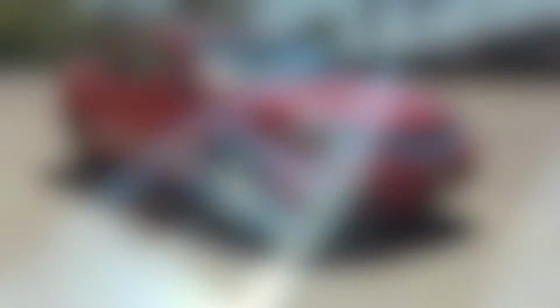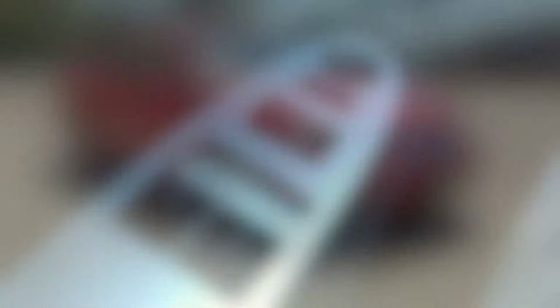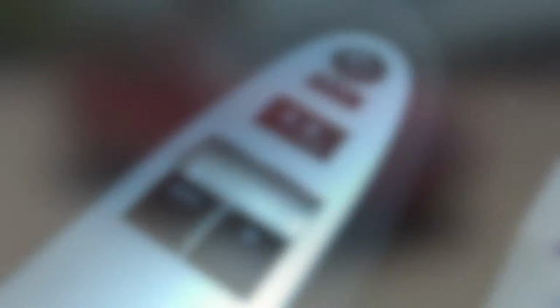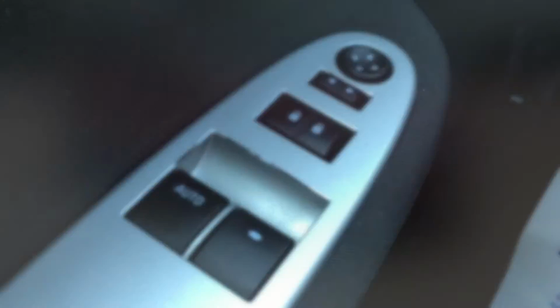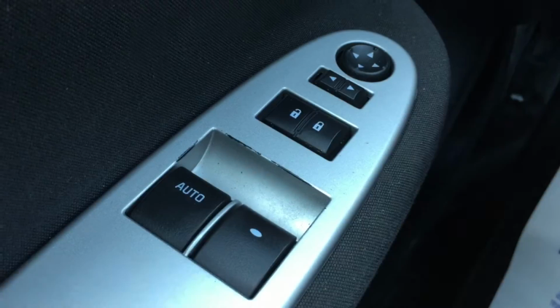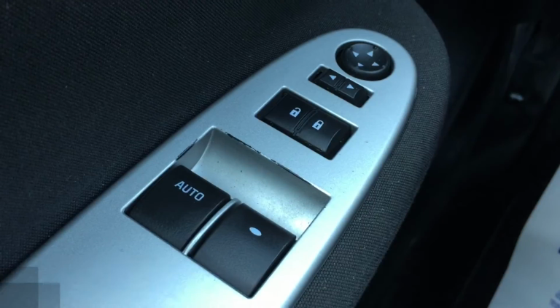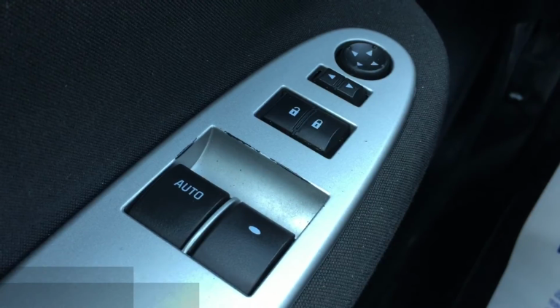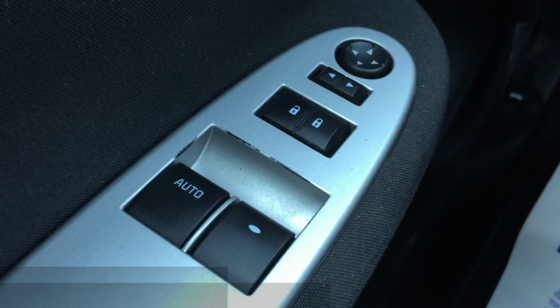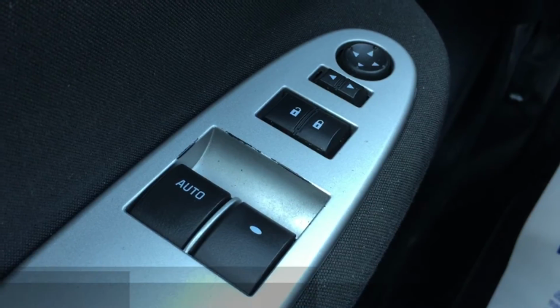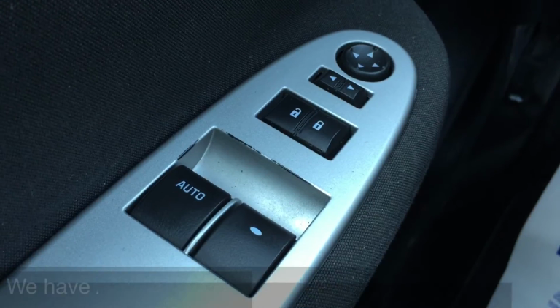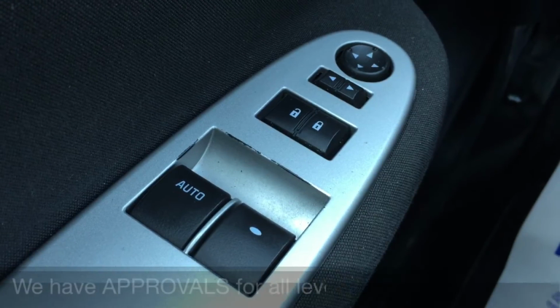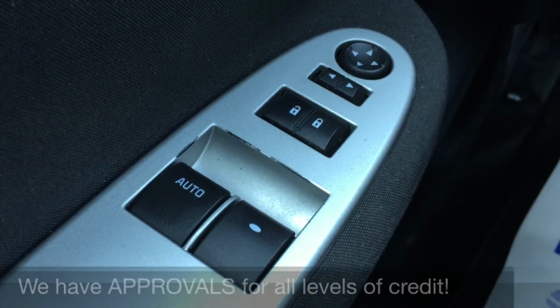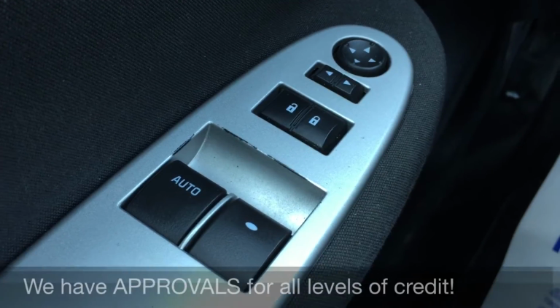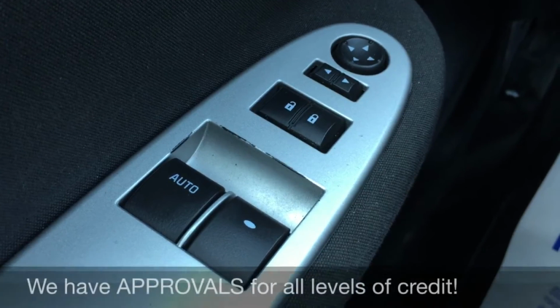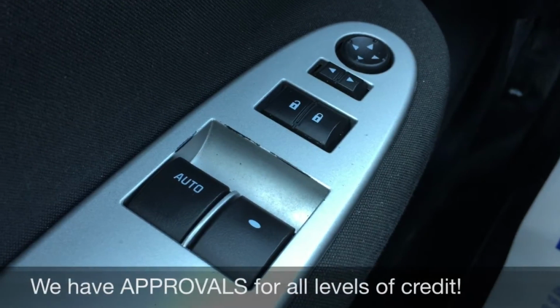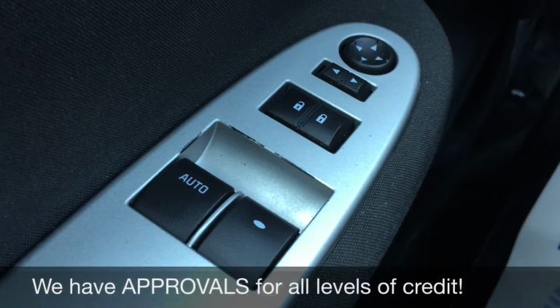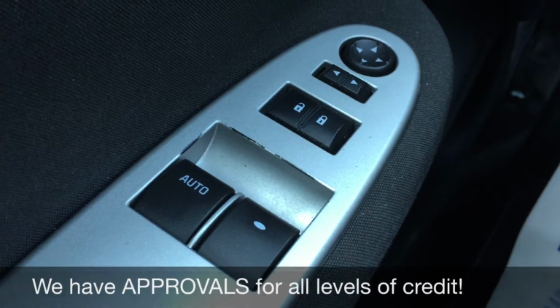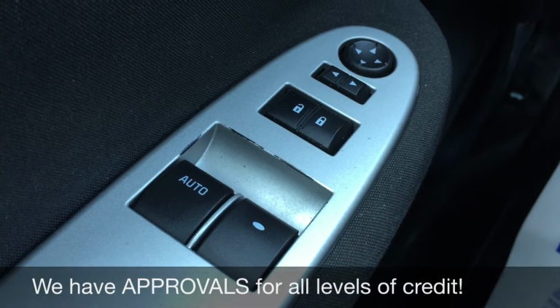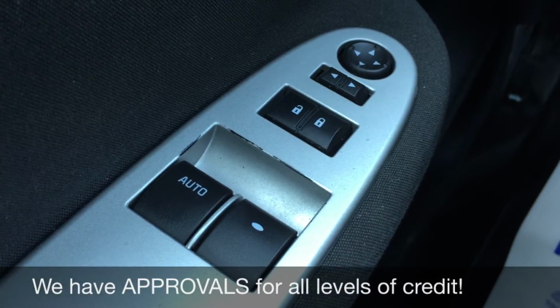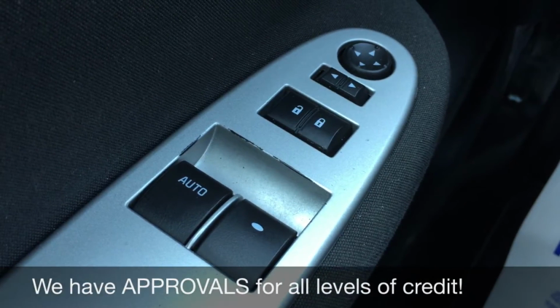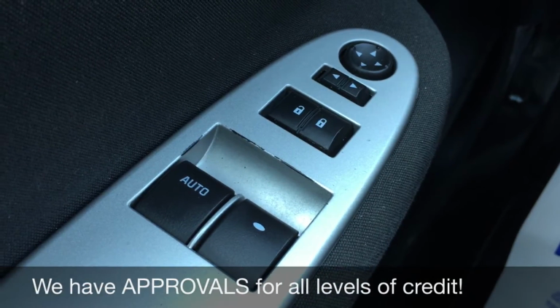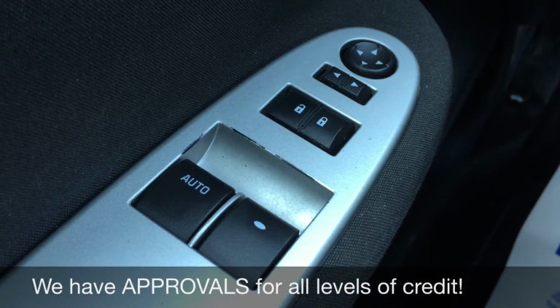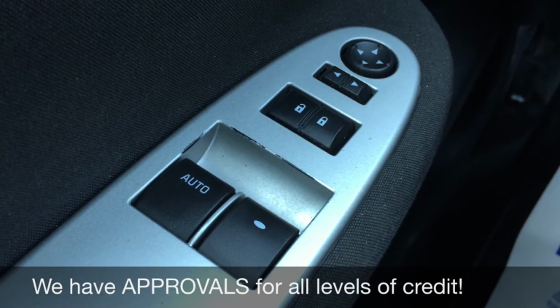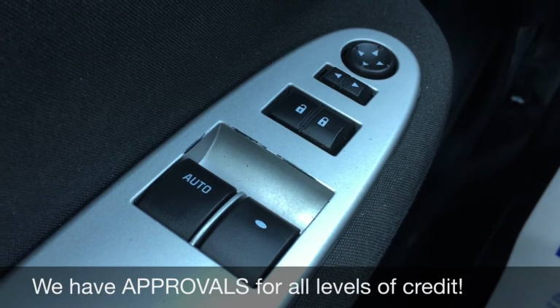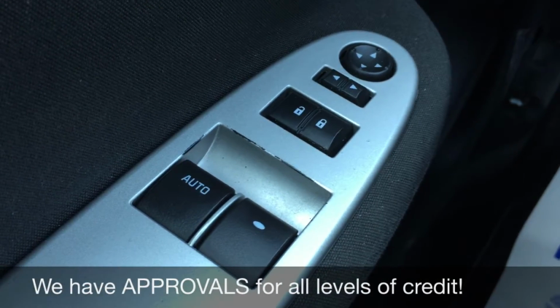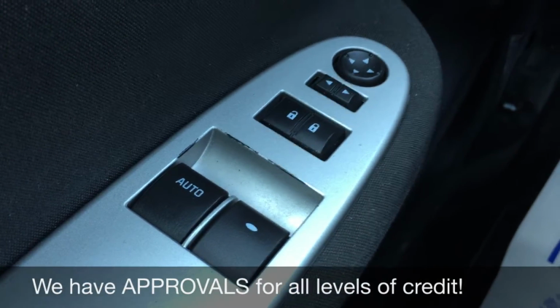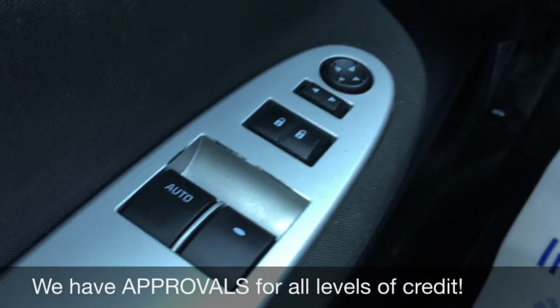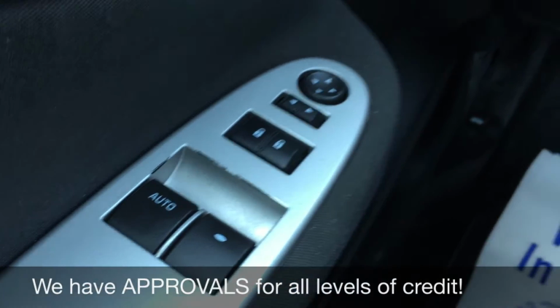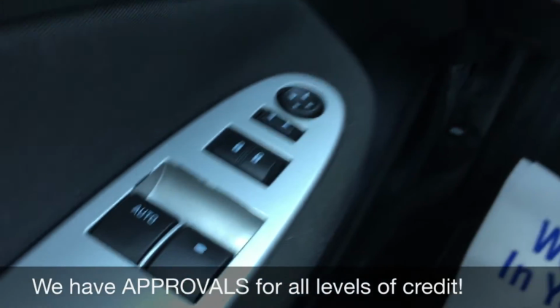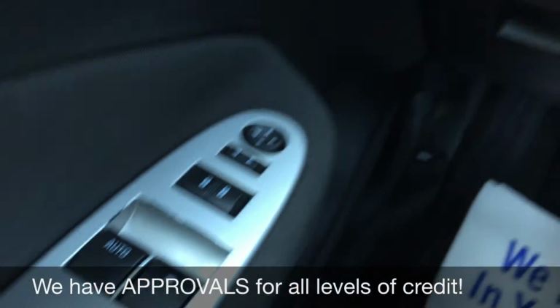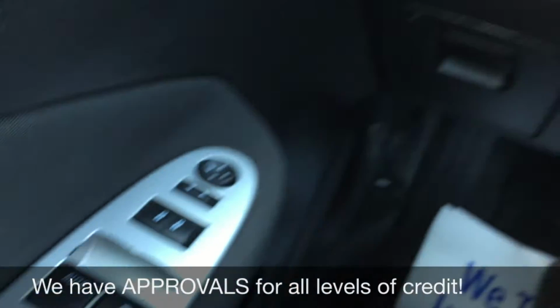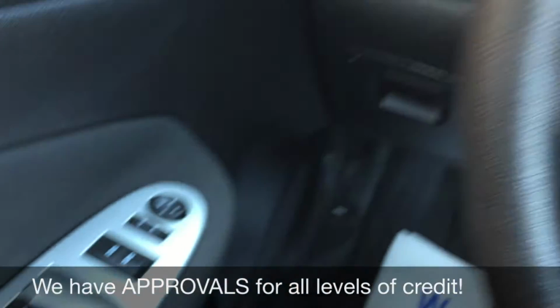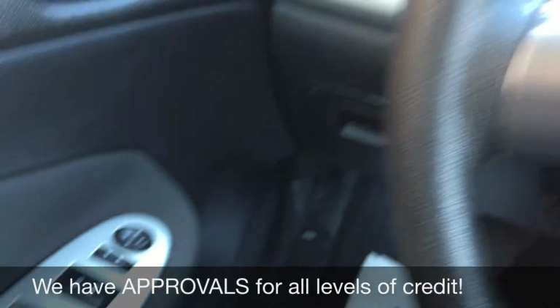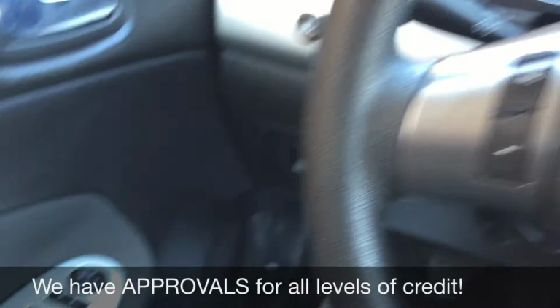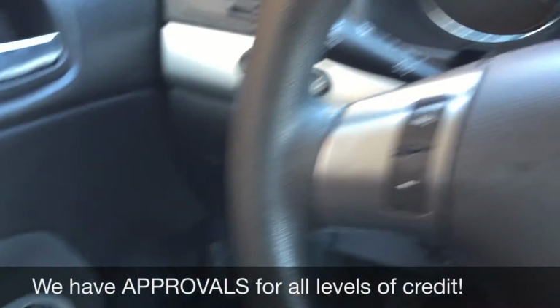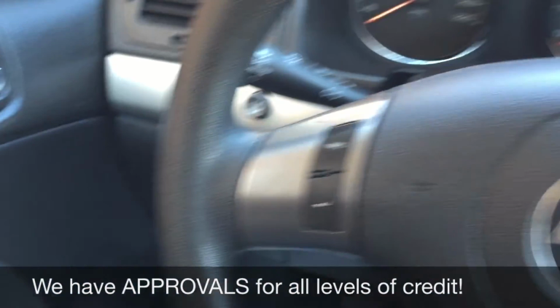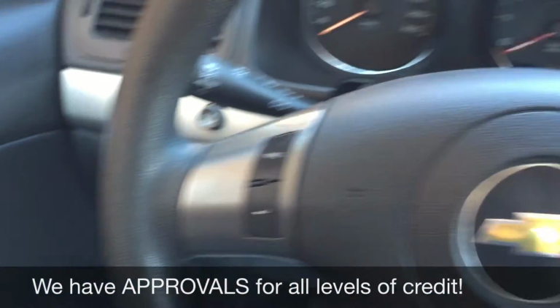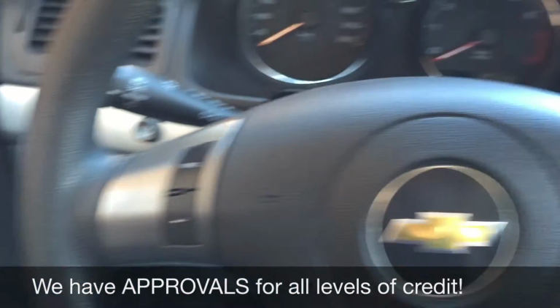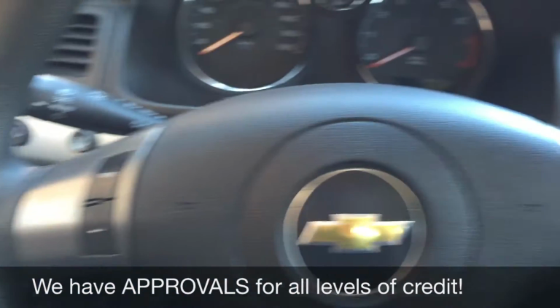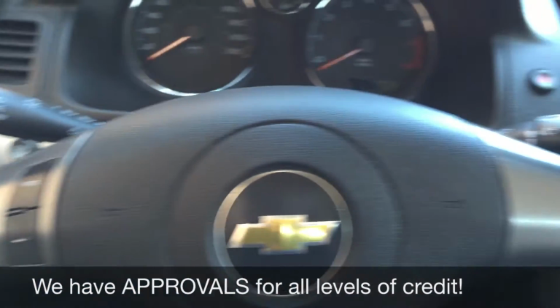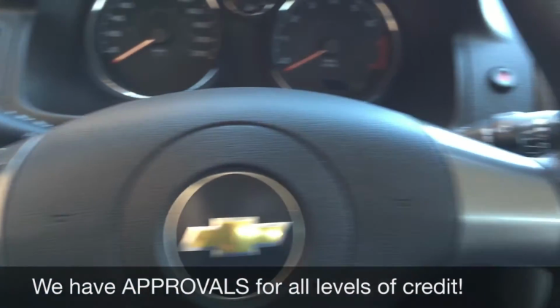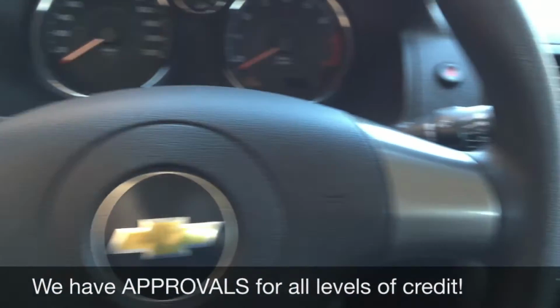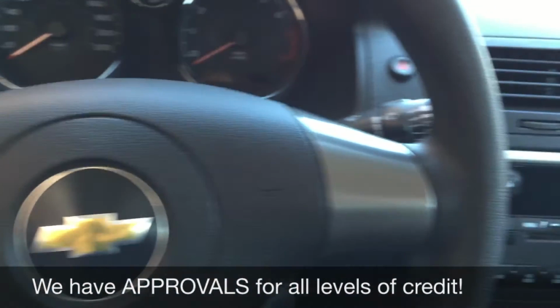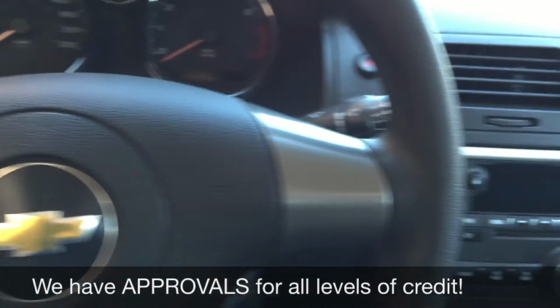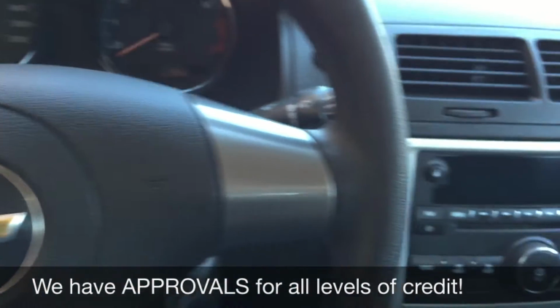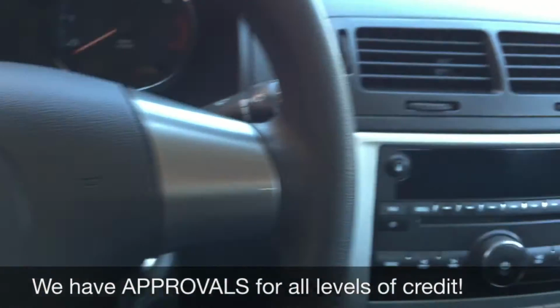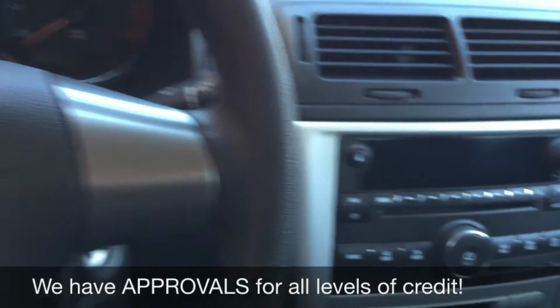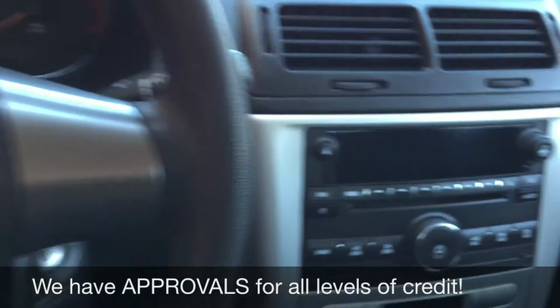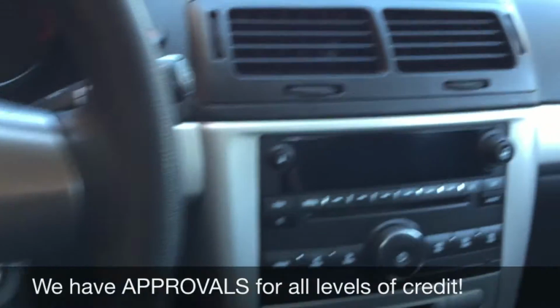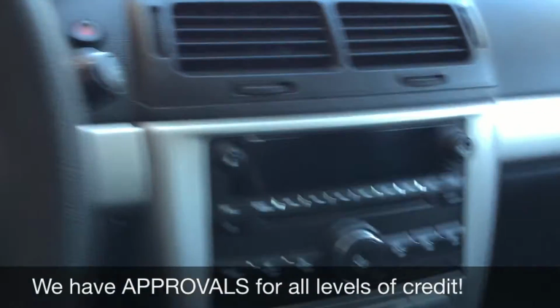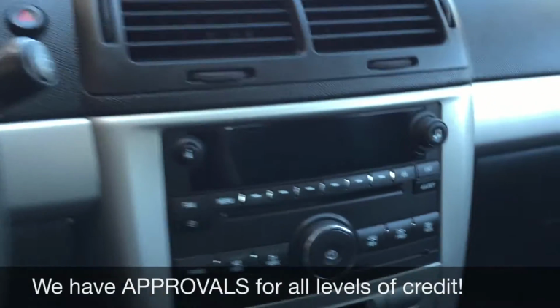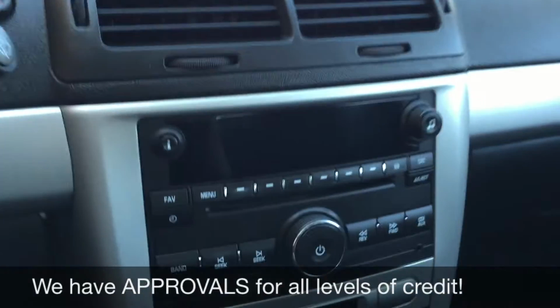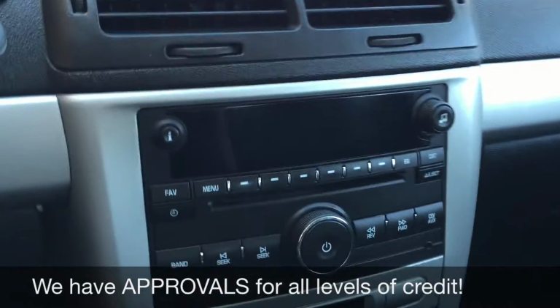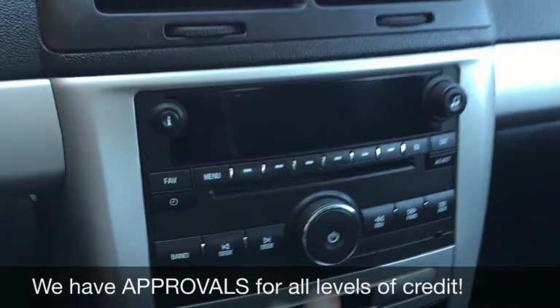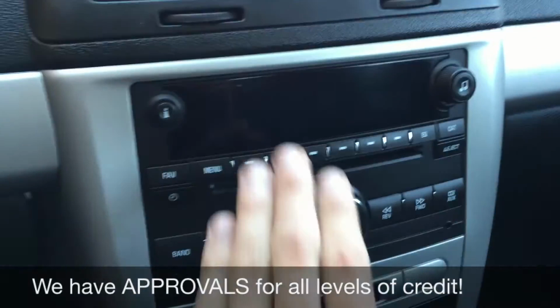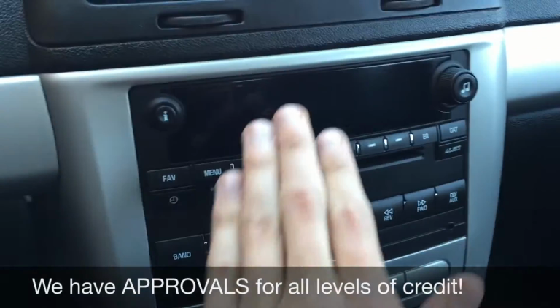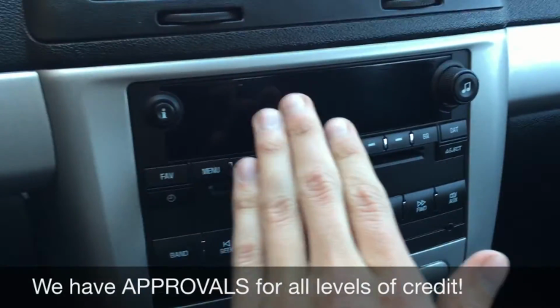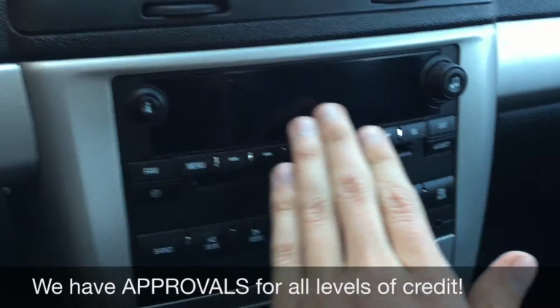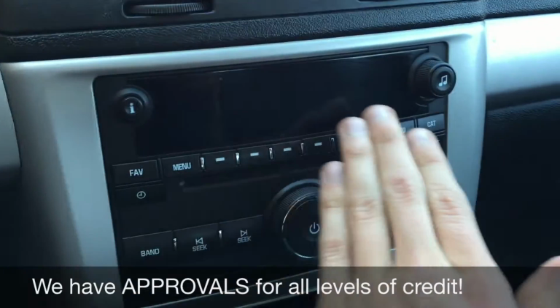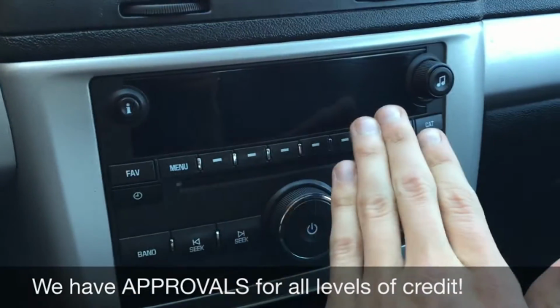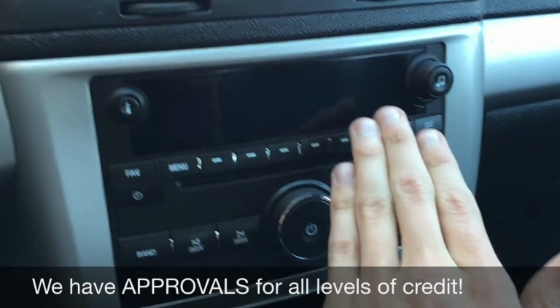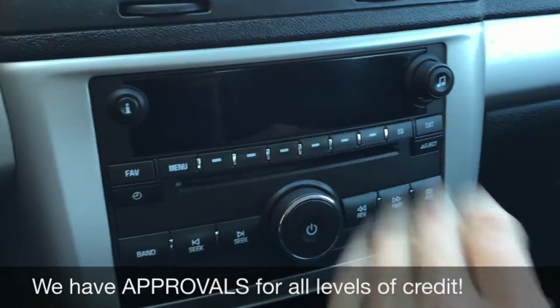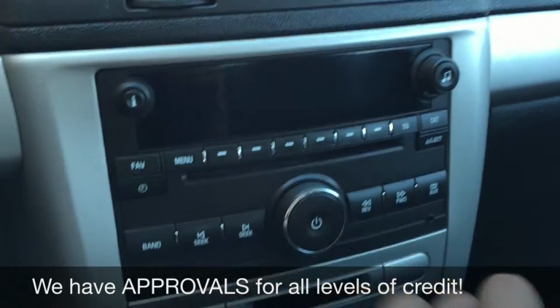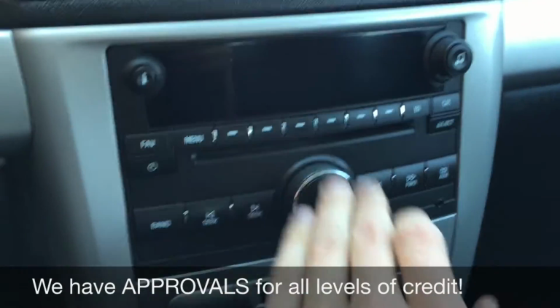We'll start with the power windows, power locks and power side mirrors. Taking you to the center console because that is where your info will show right here.